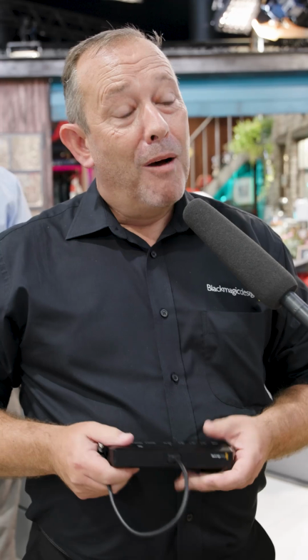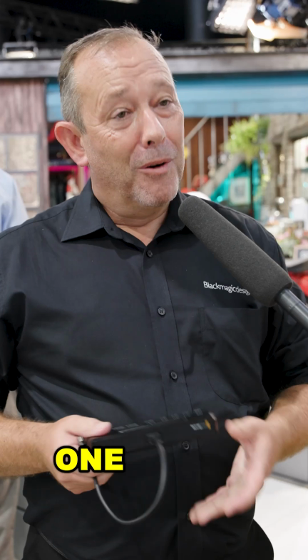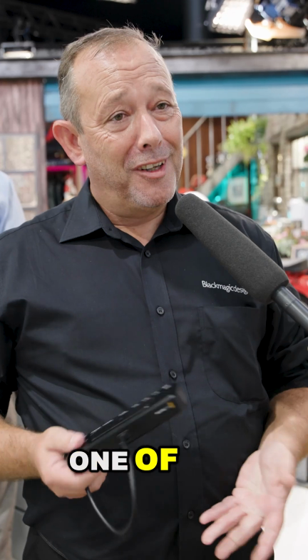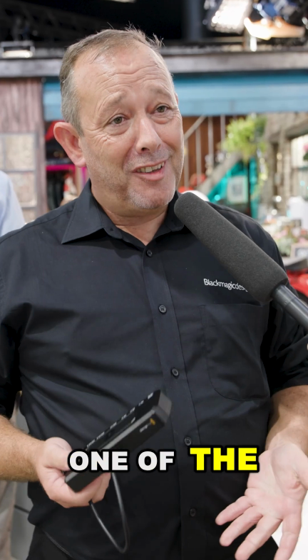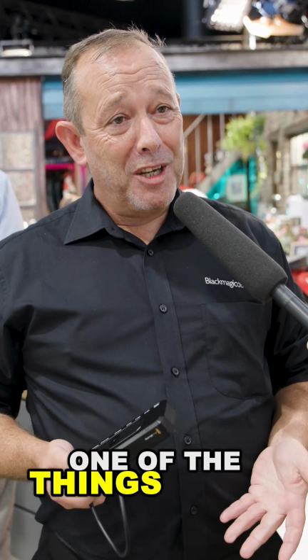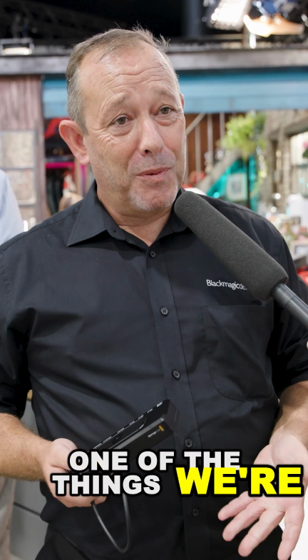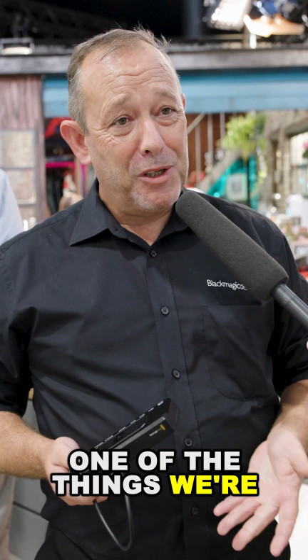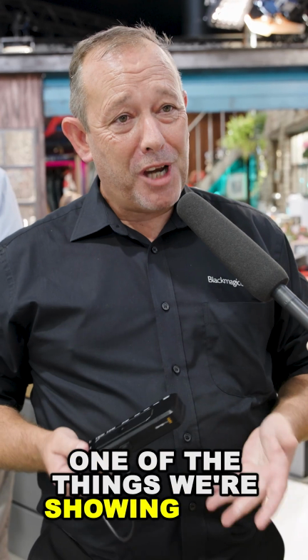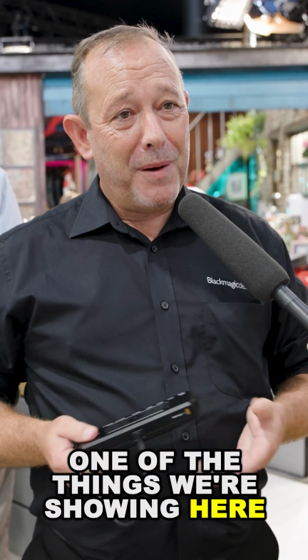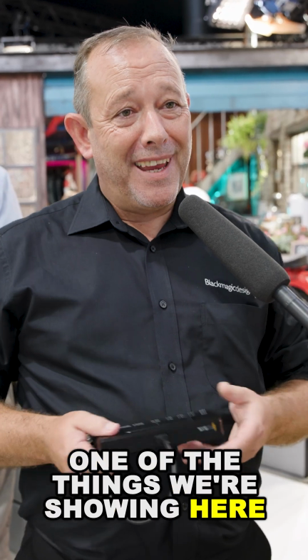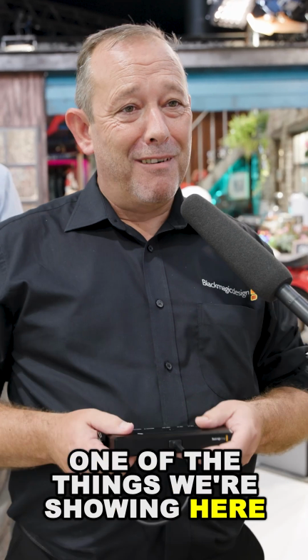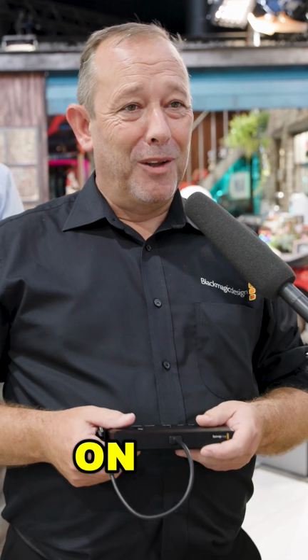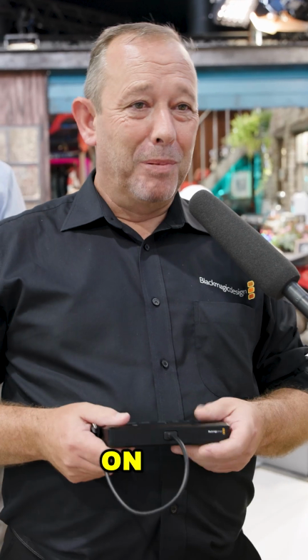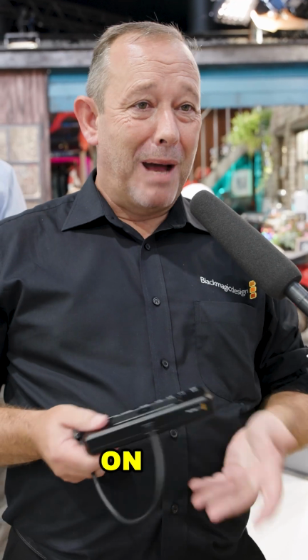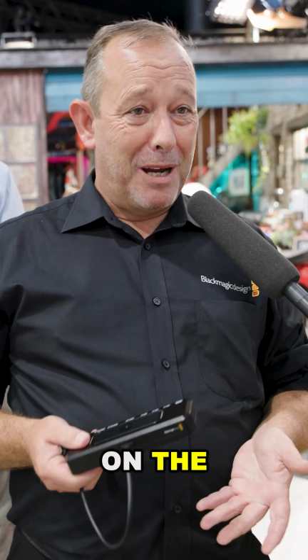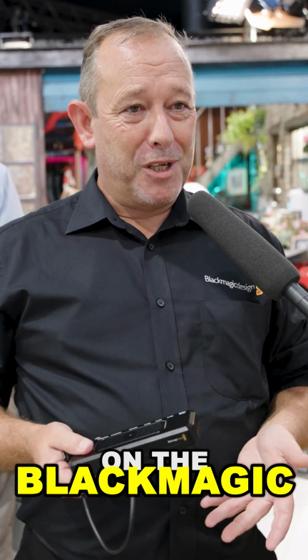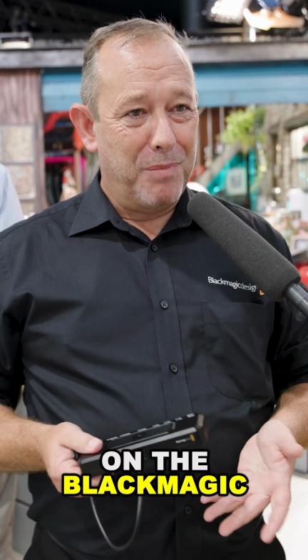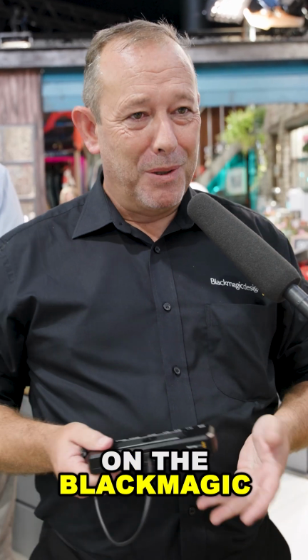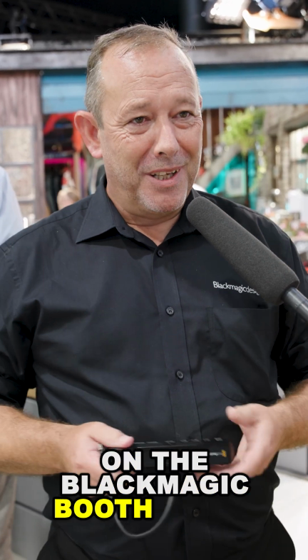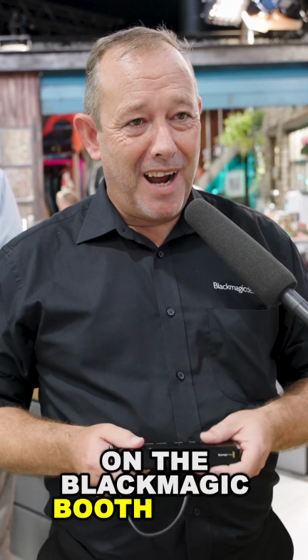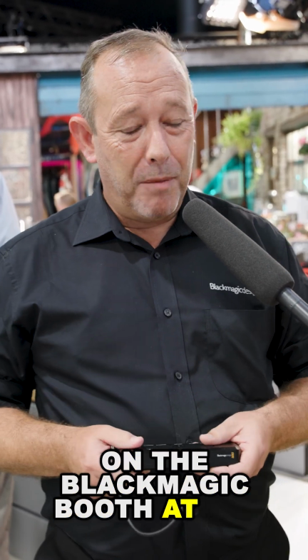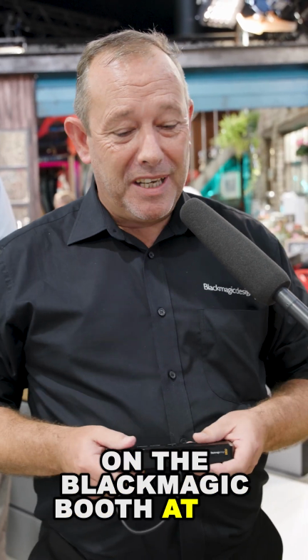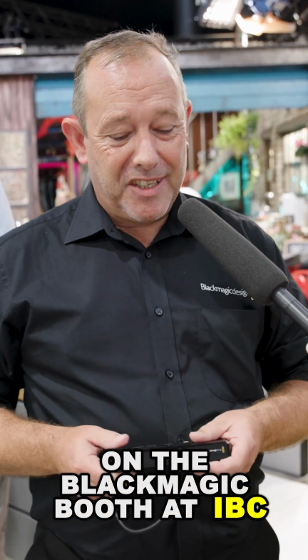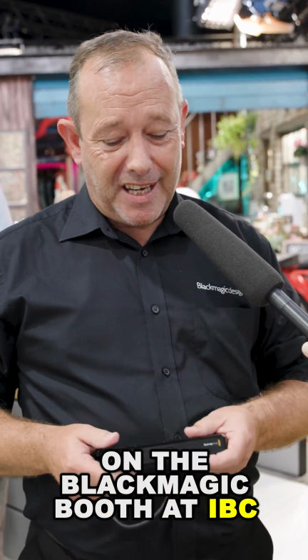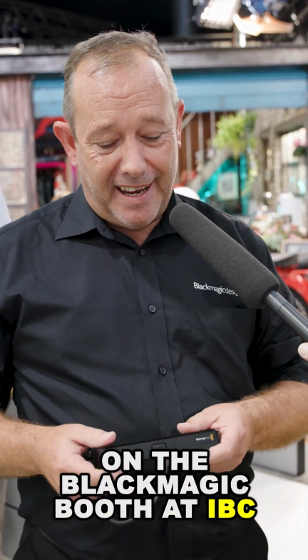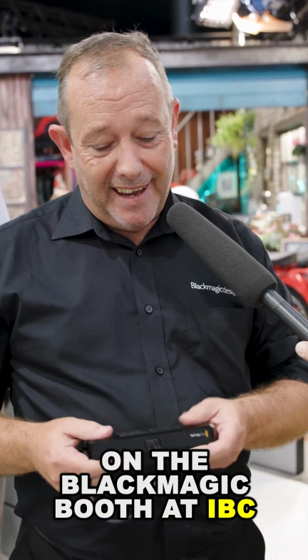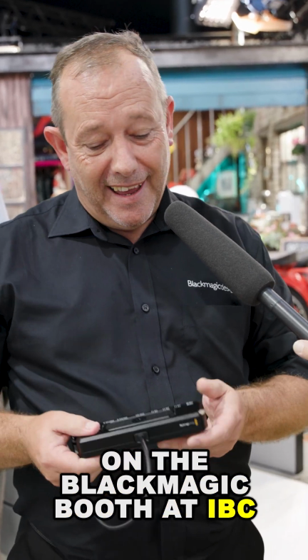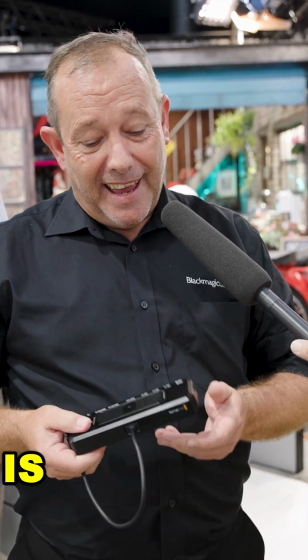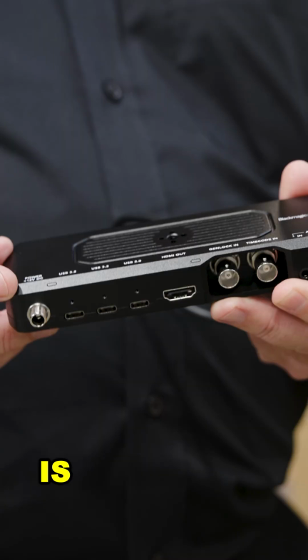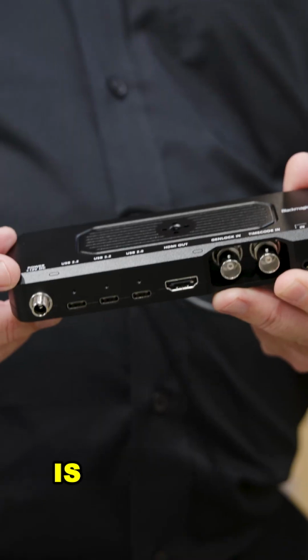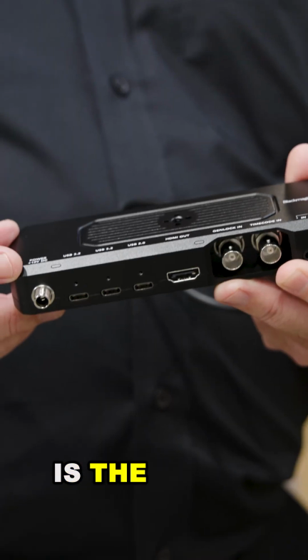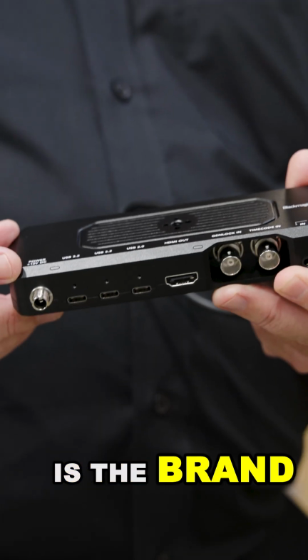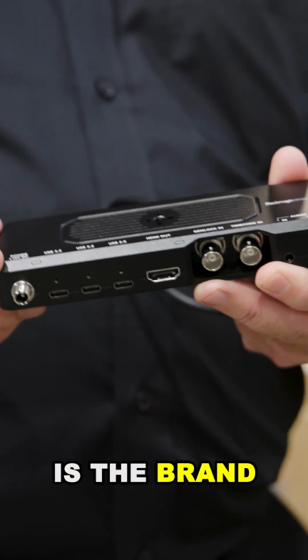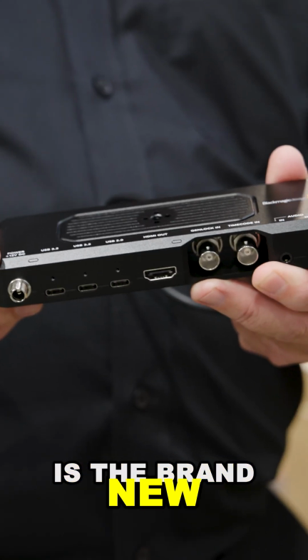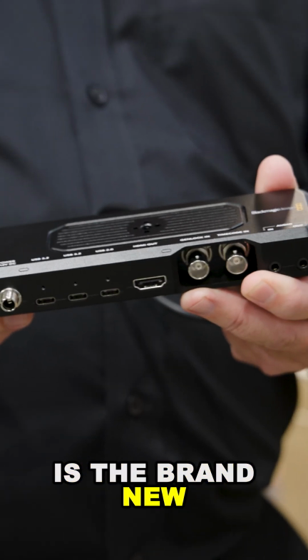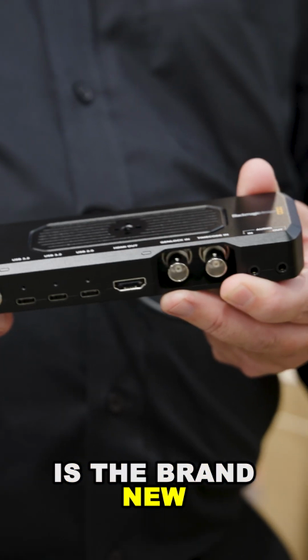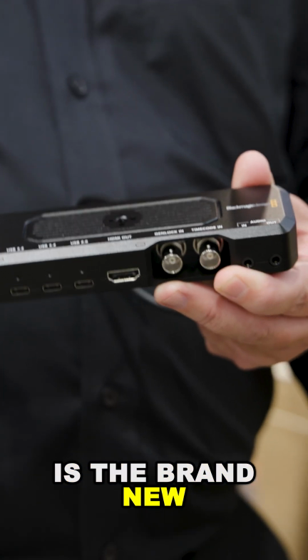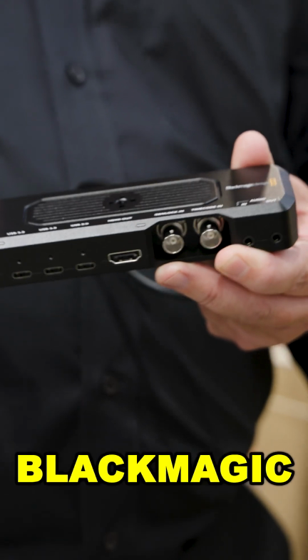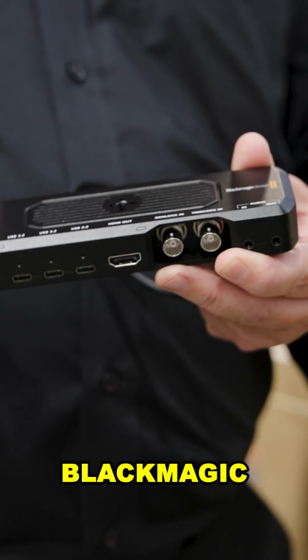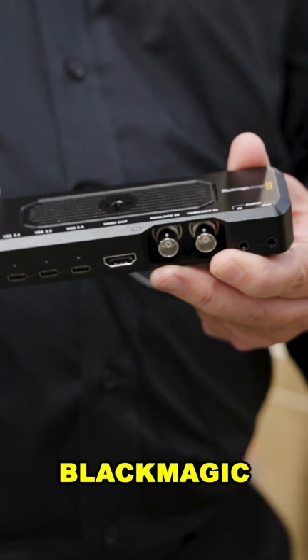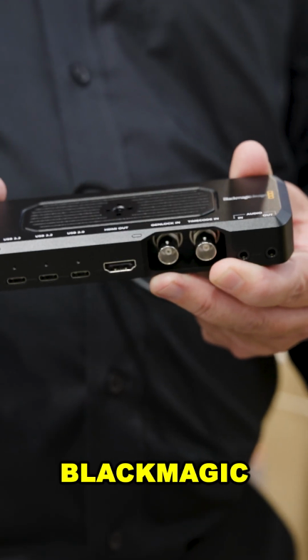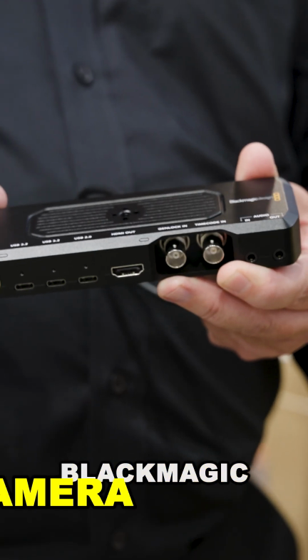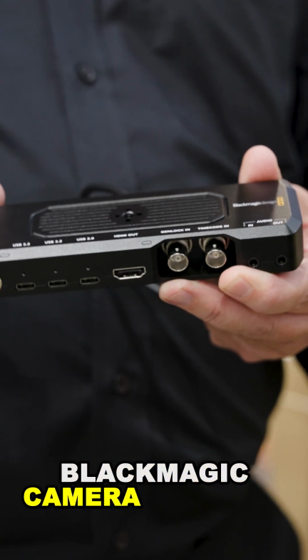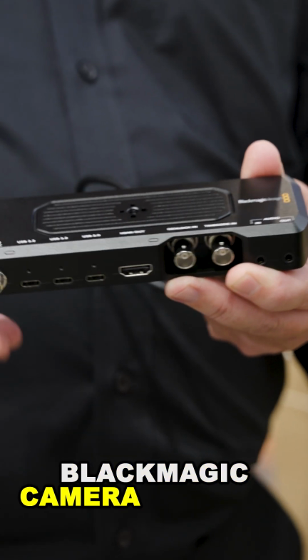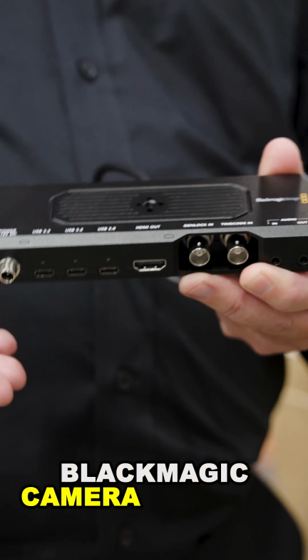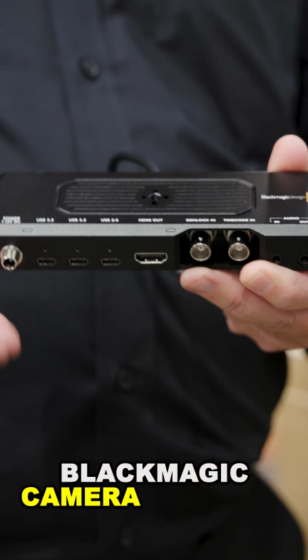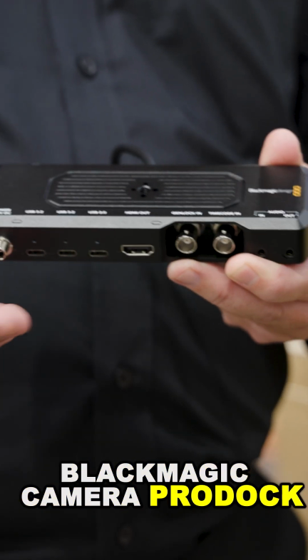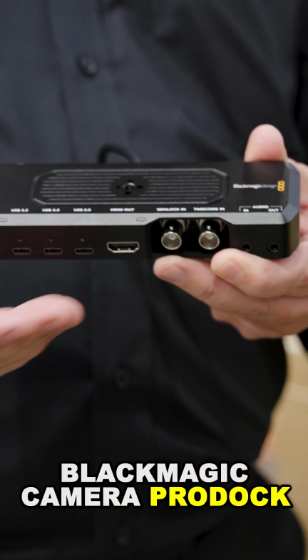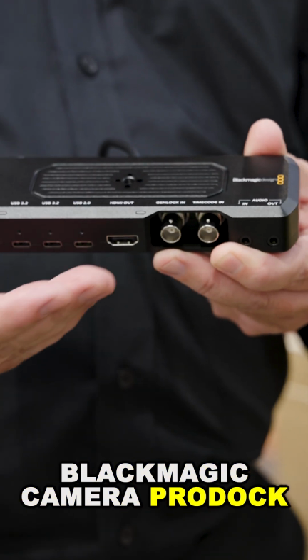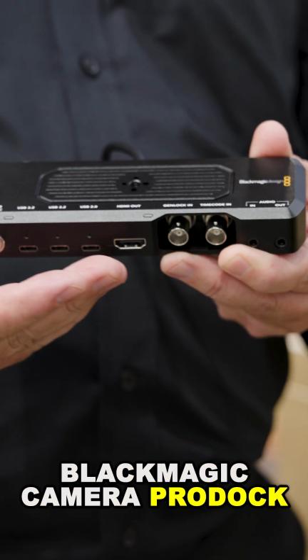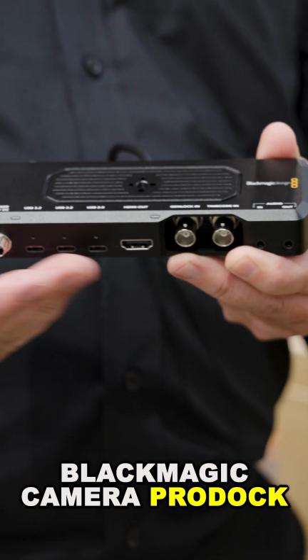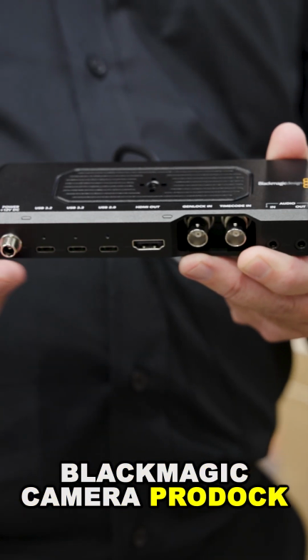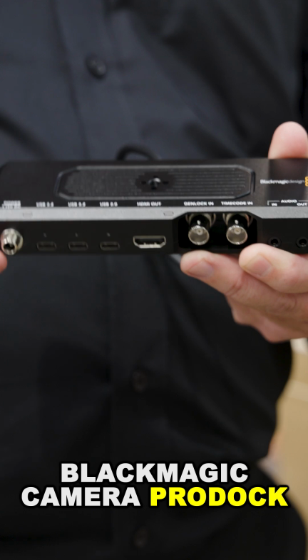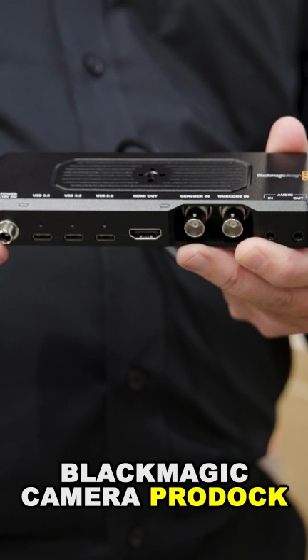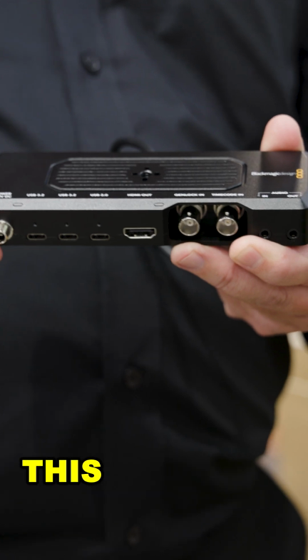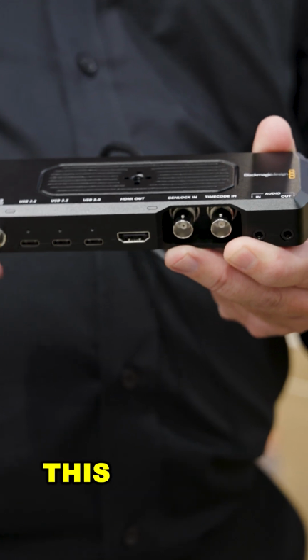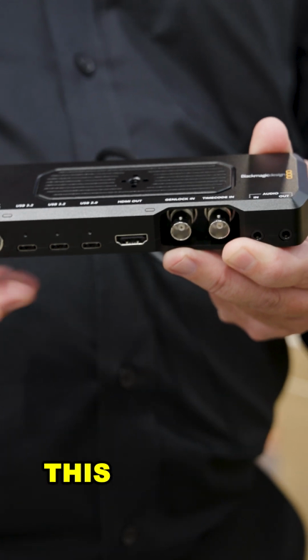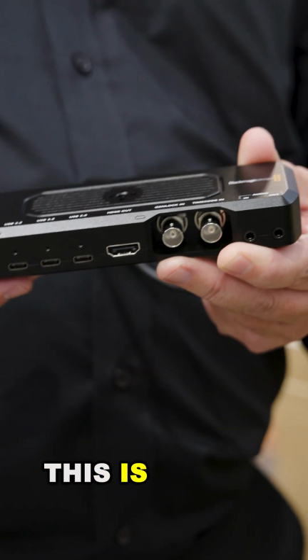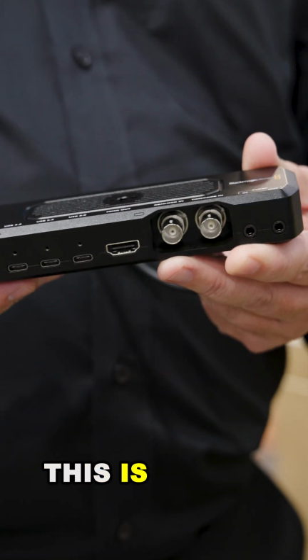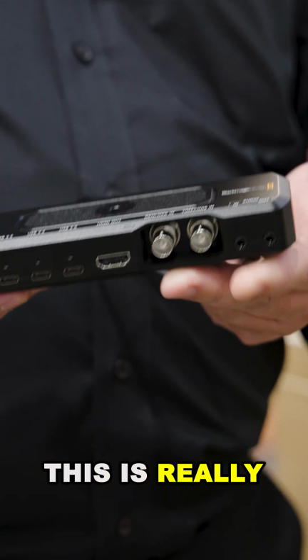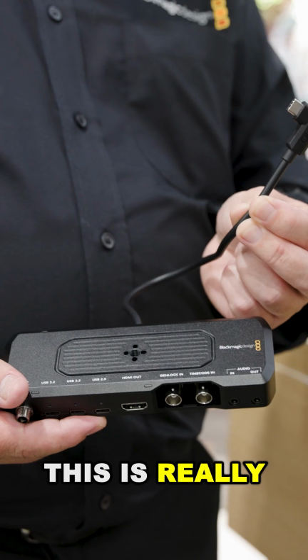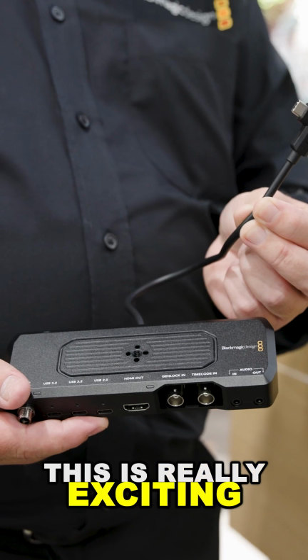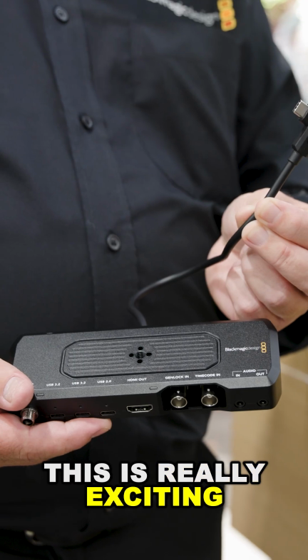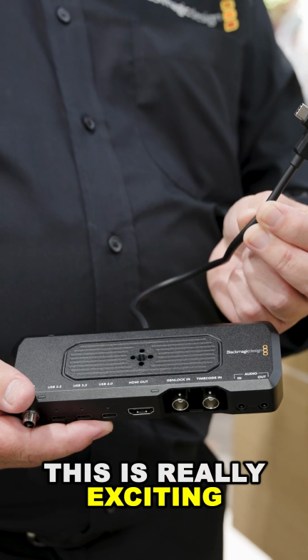One of the things we're showing here on the Blackmagic booth at IBC is the brand new Blackmagic Camera Pro Dock. This is really exciting.